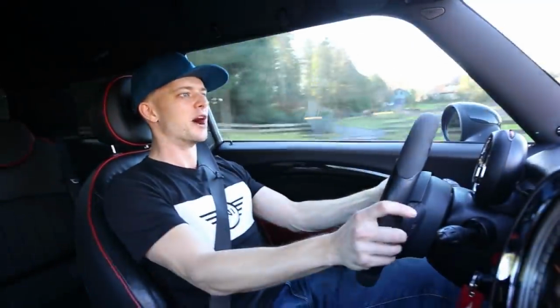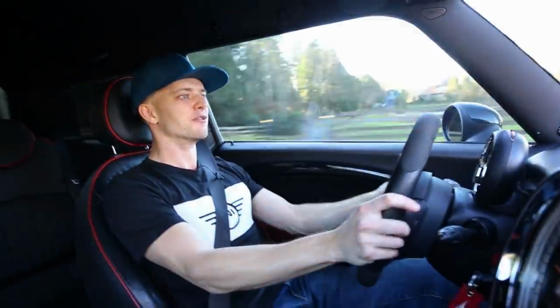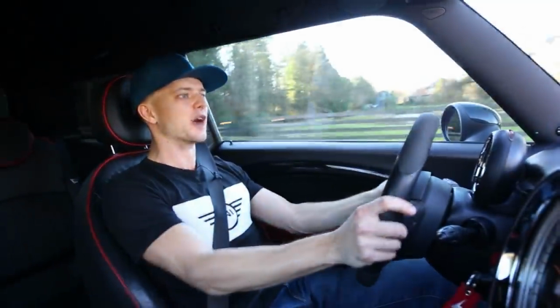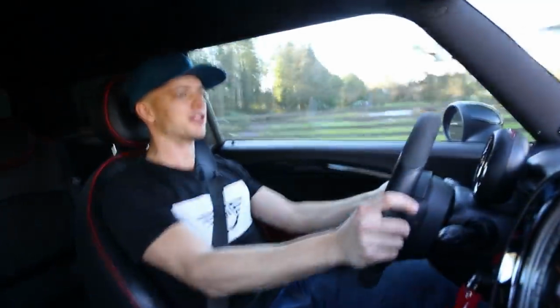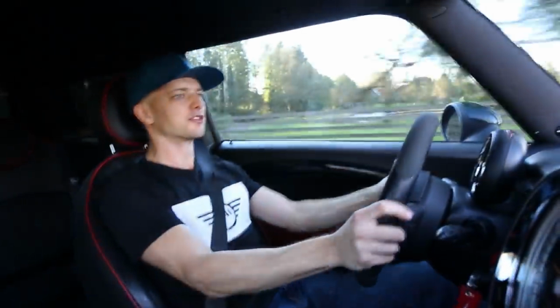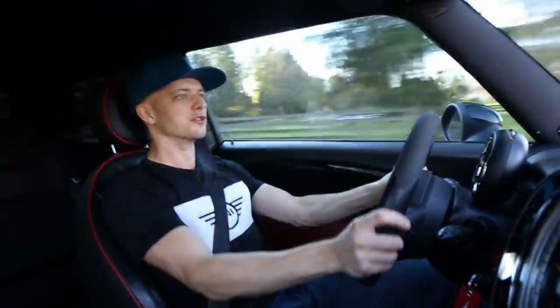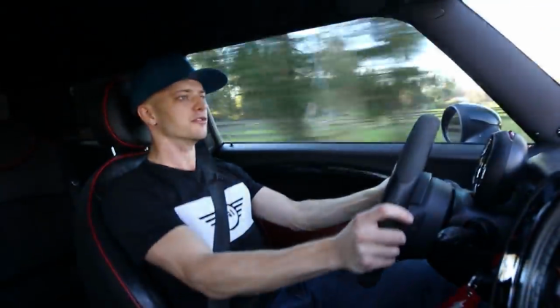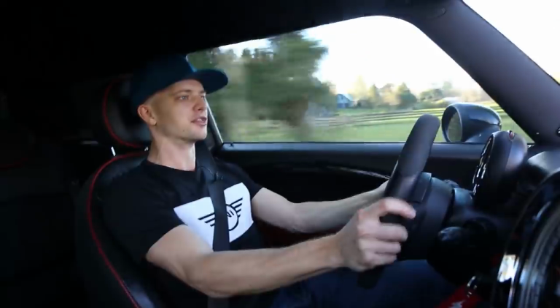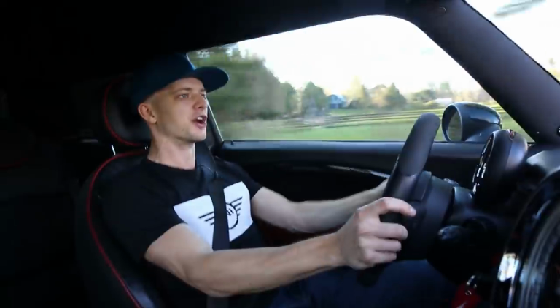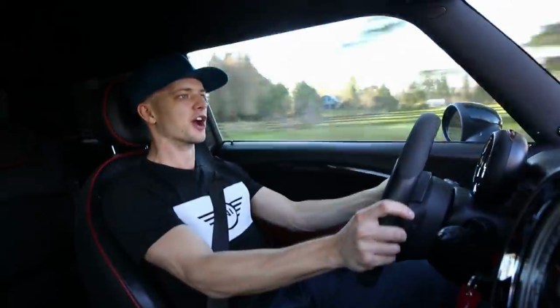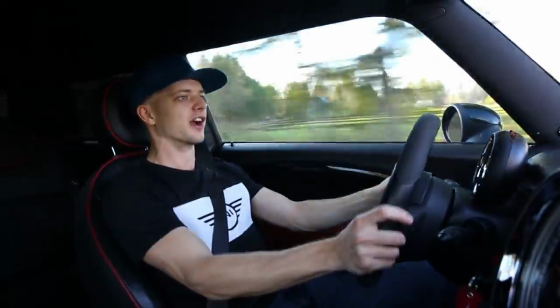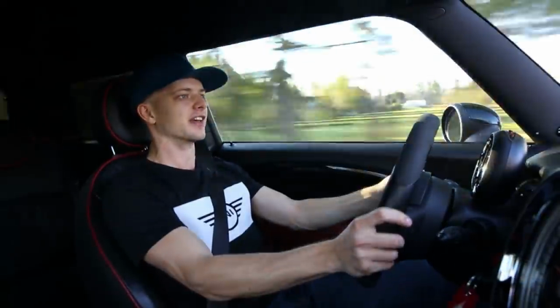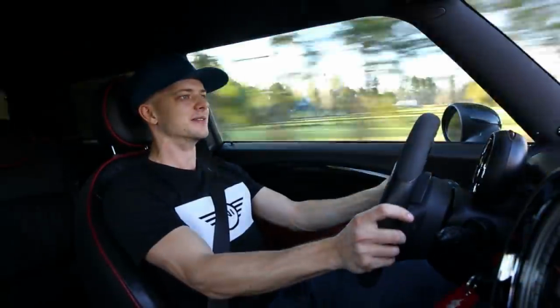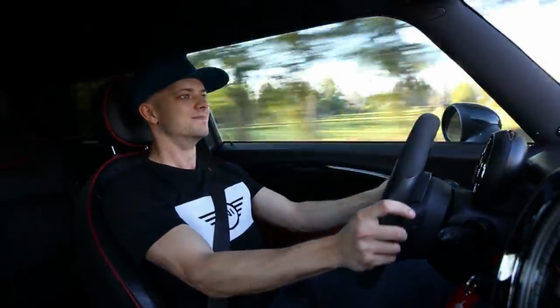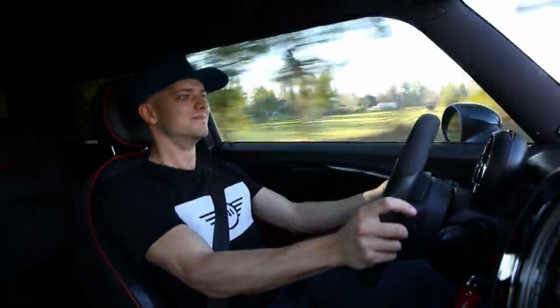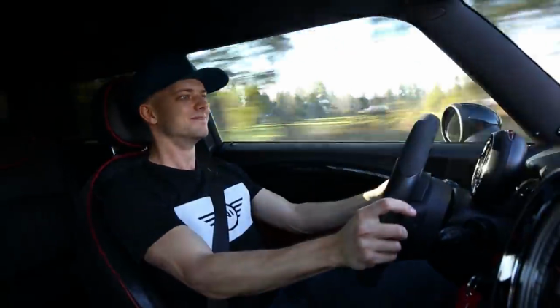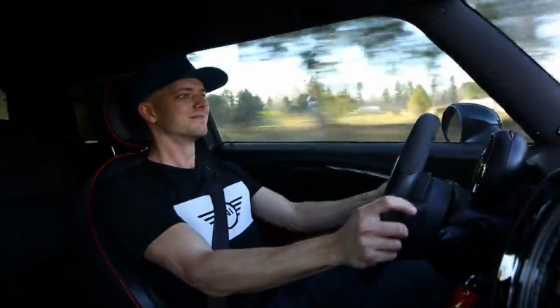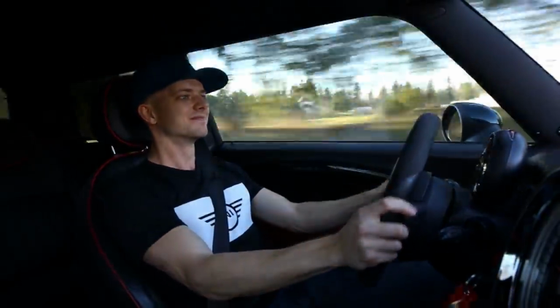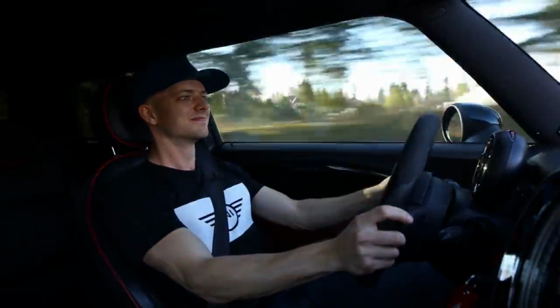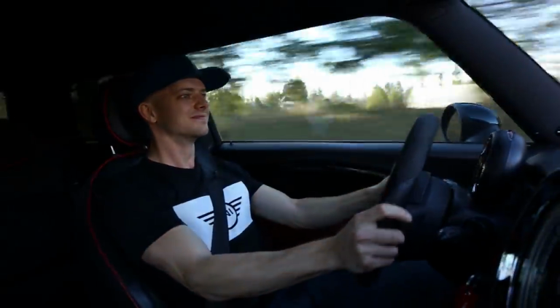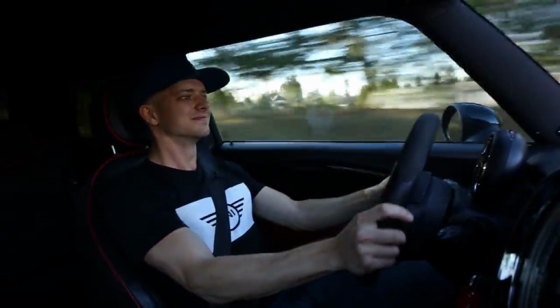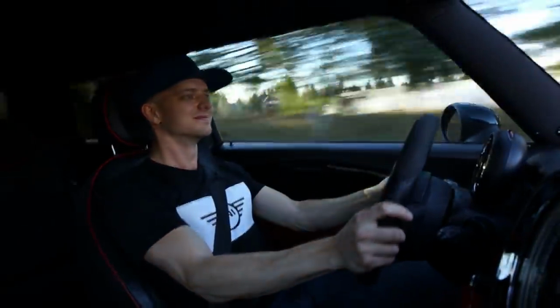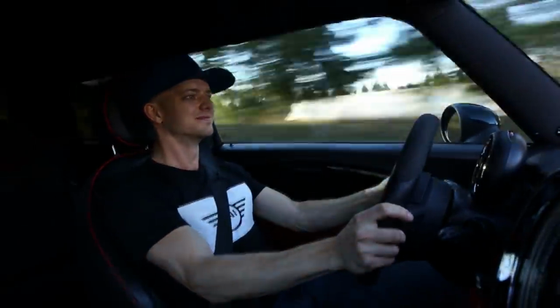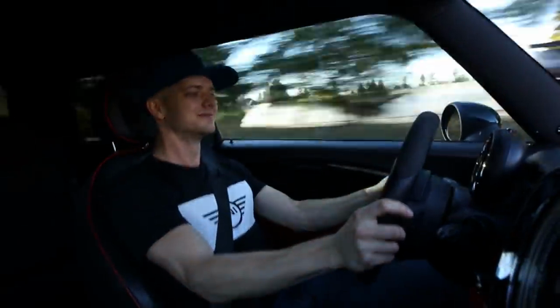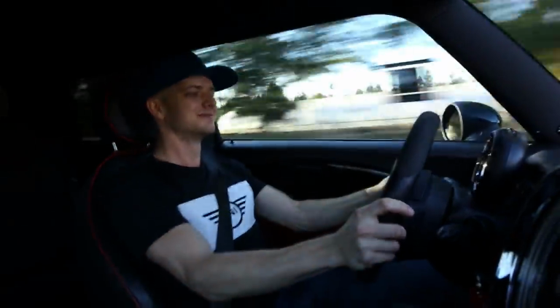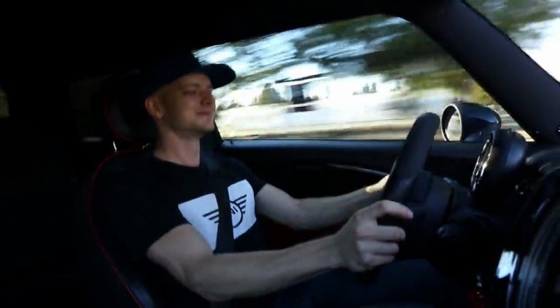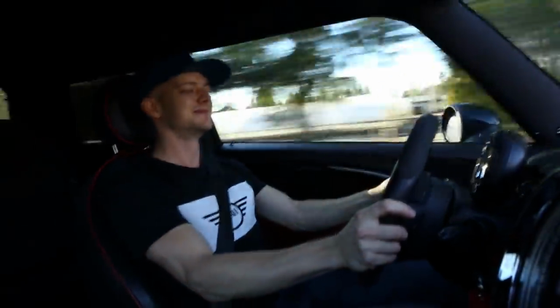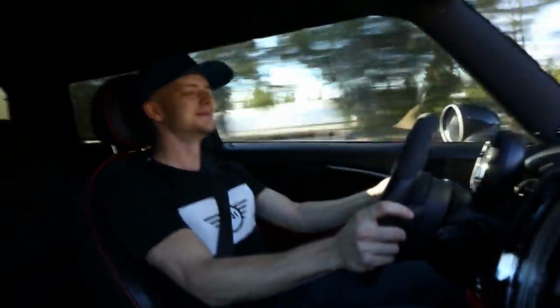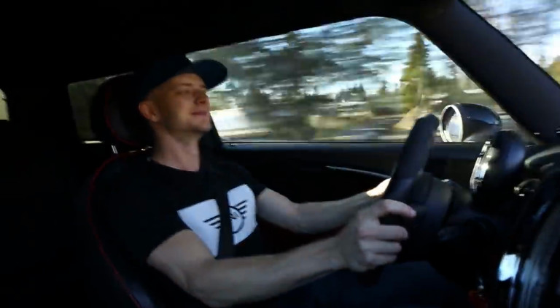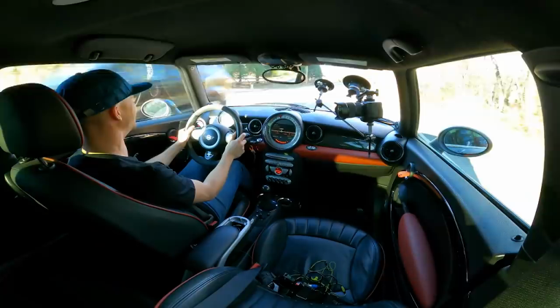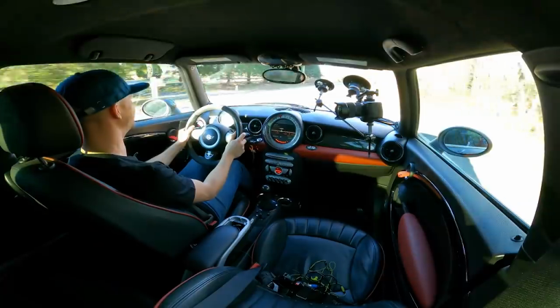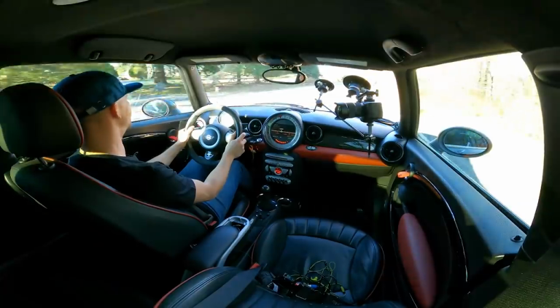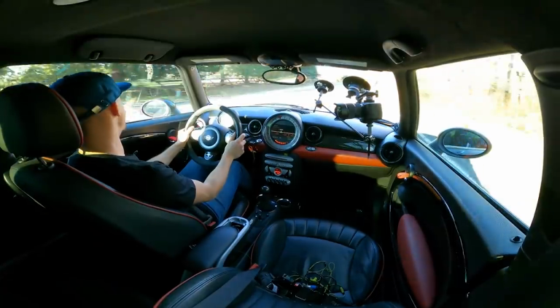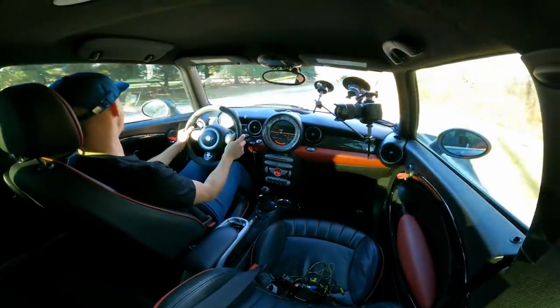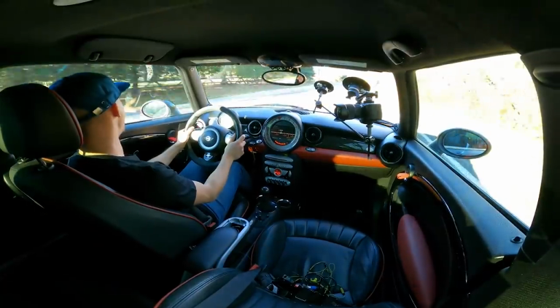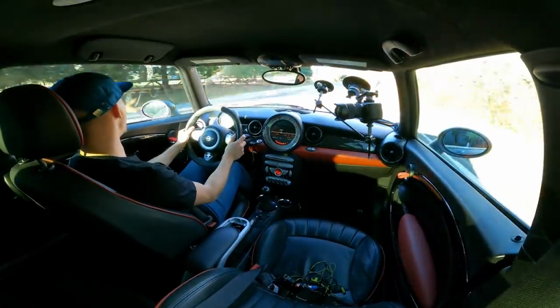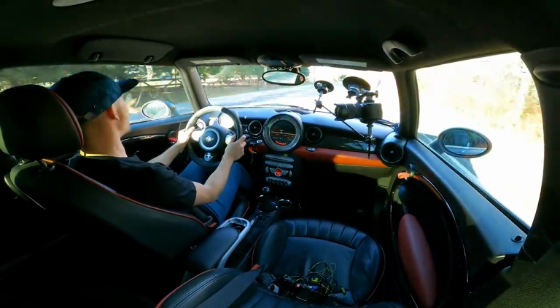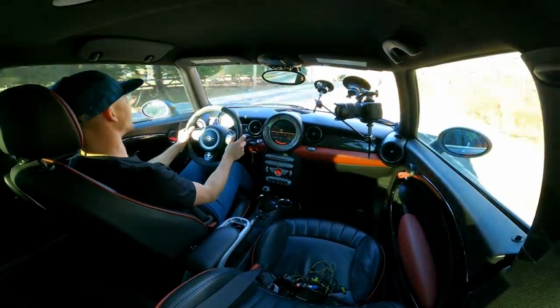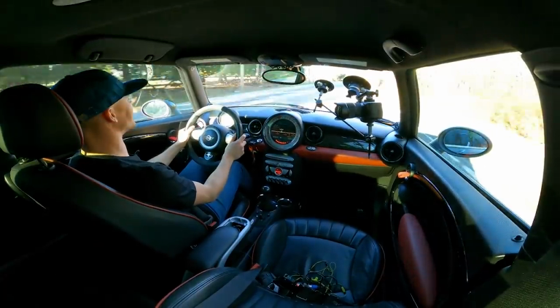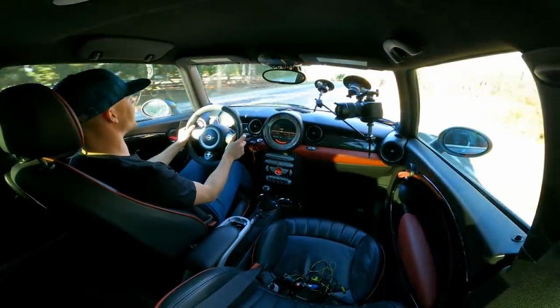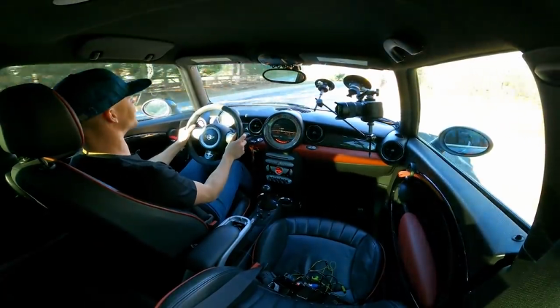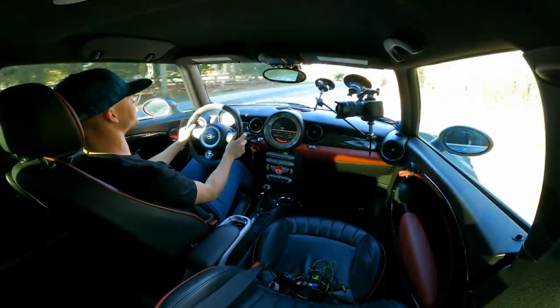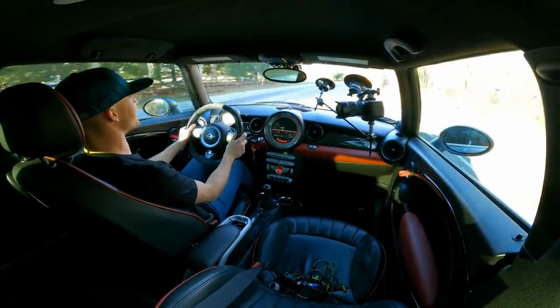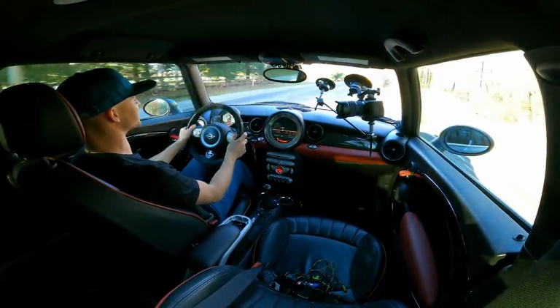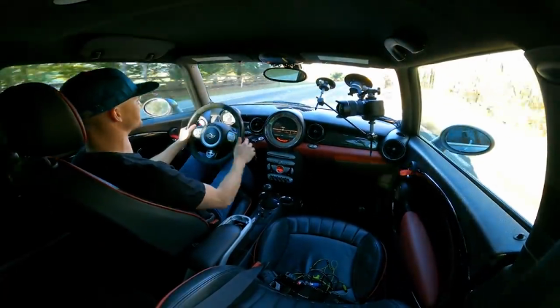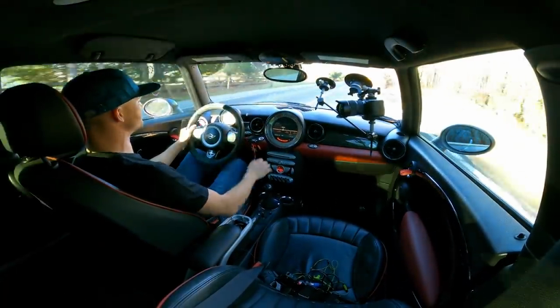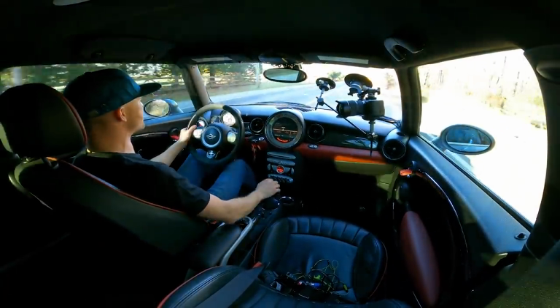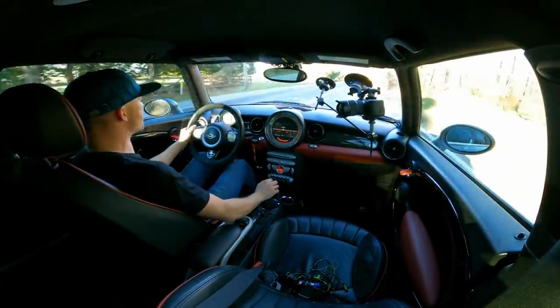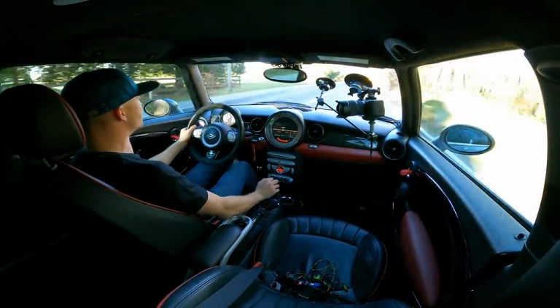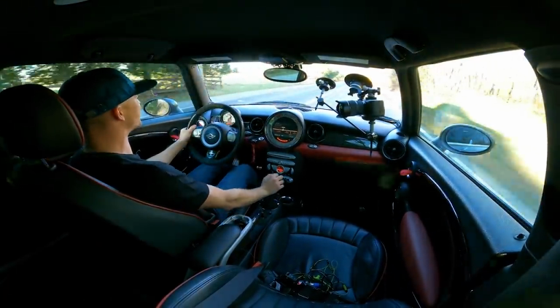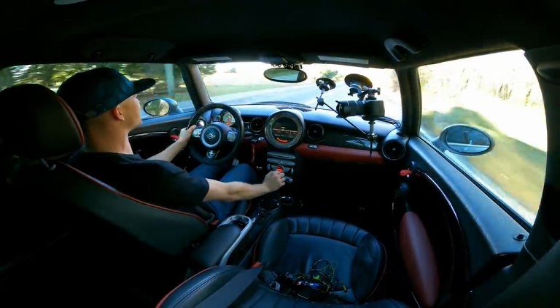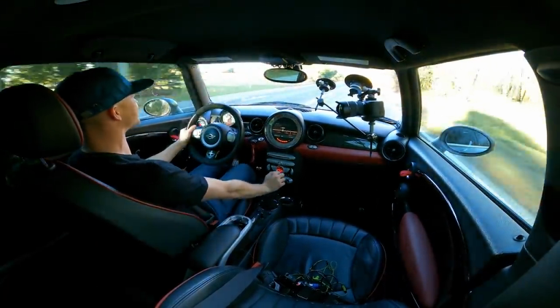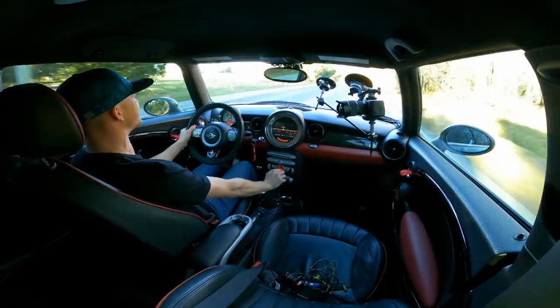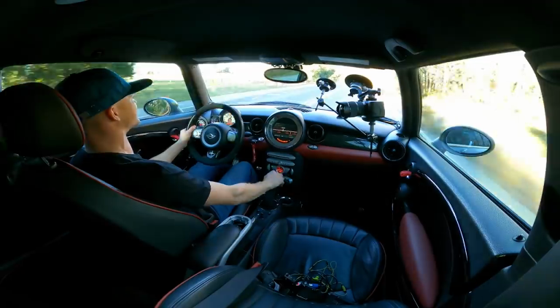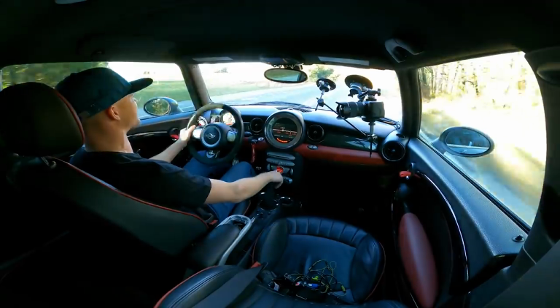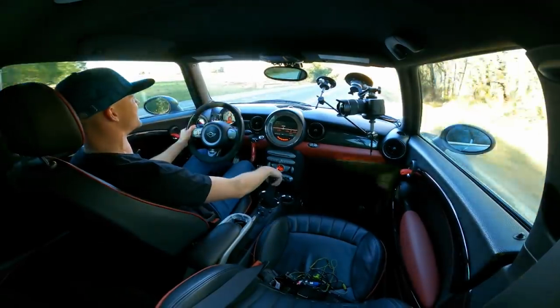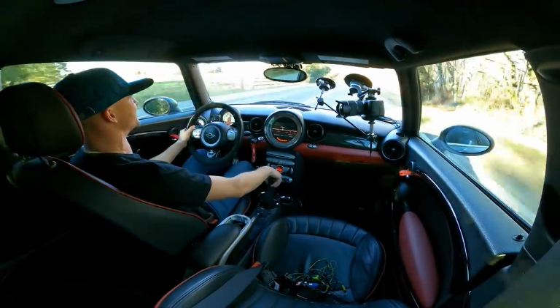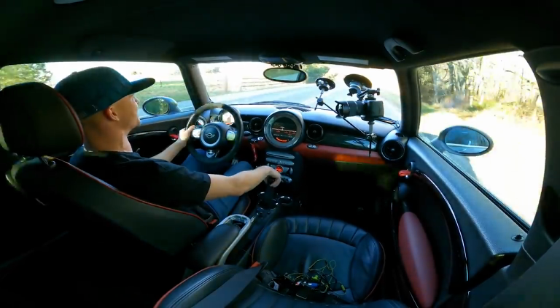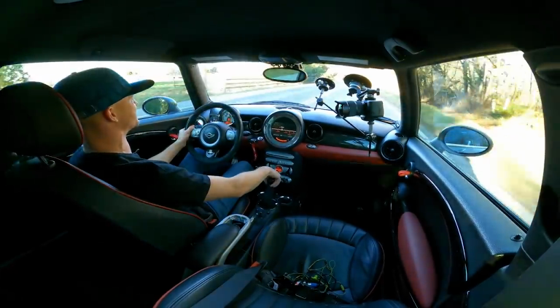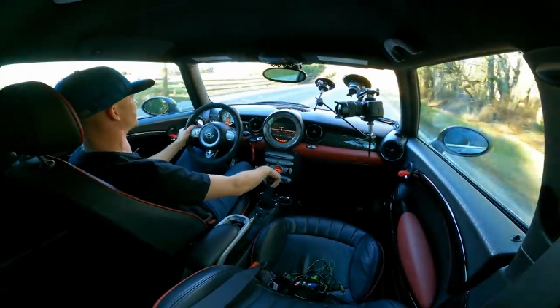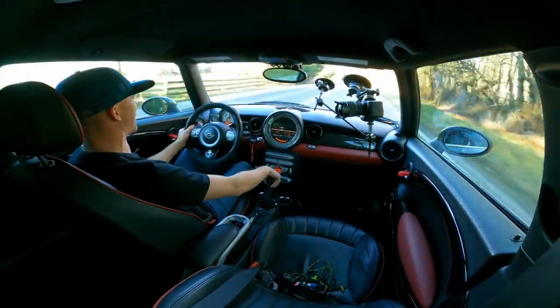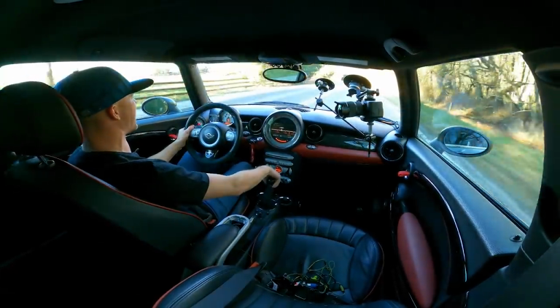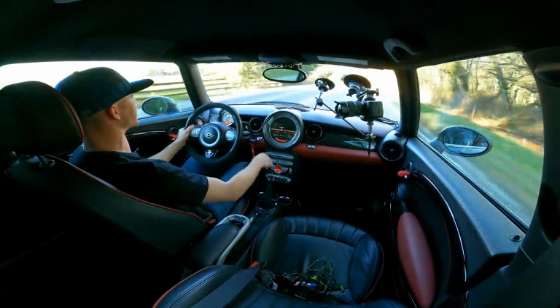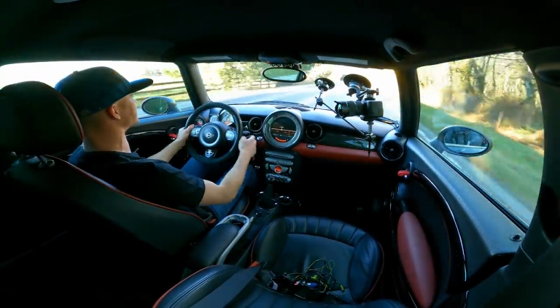It spun right through third. This car has no business going this fast.